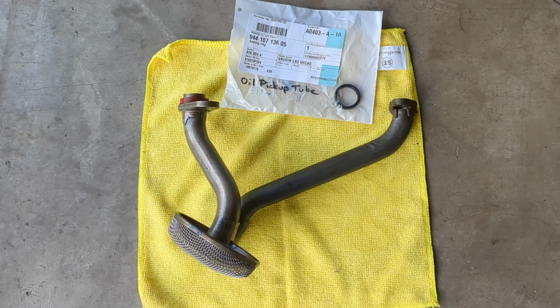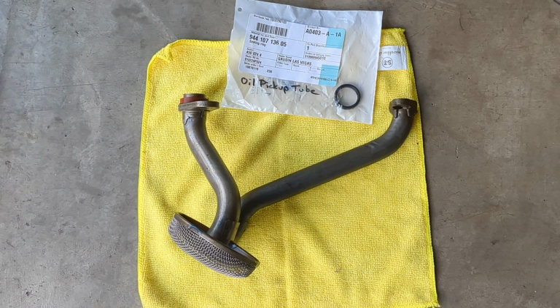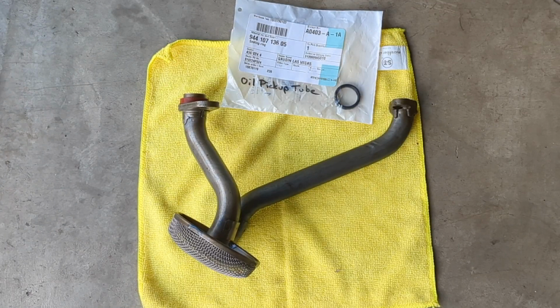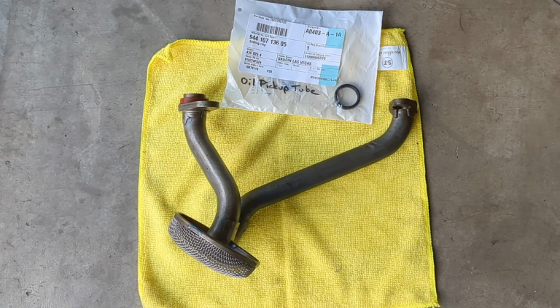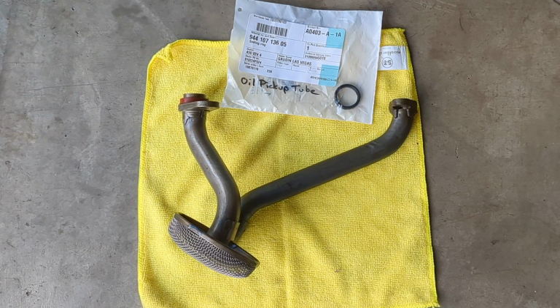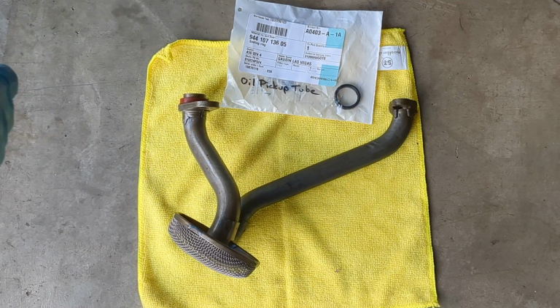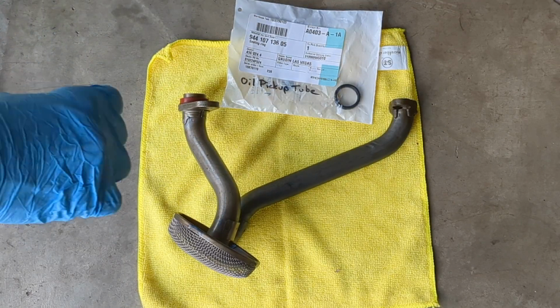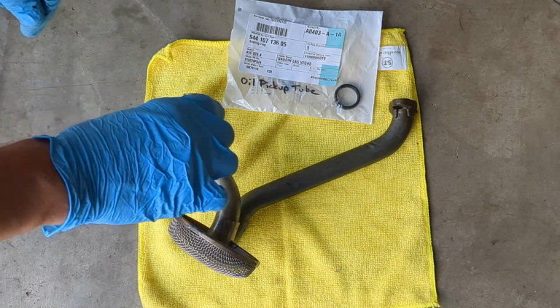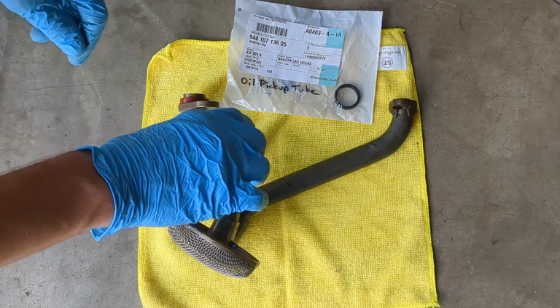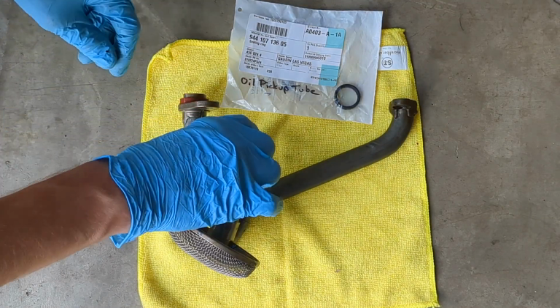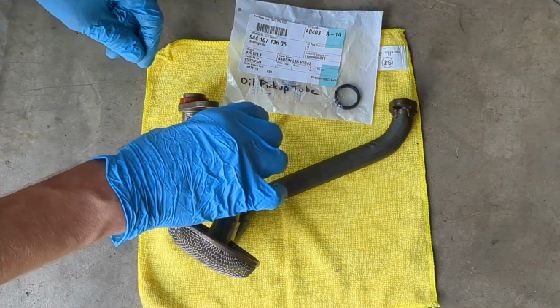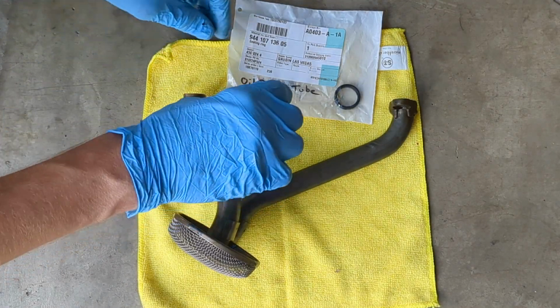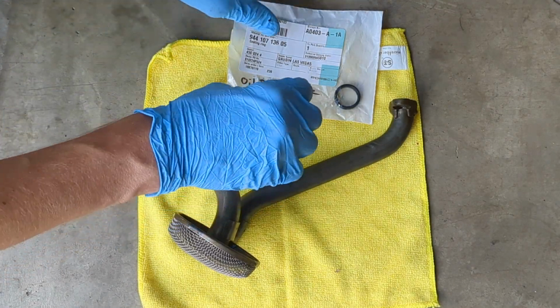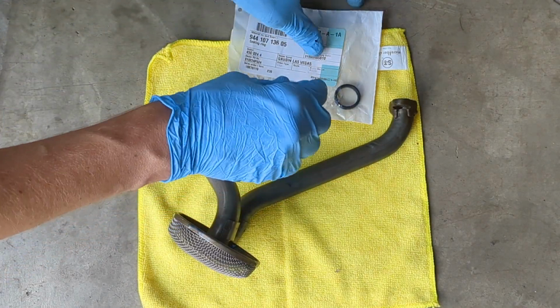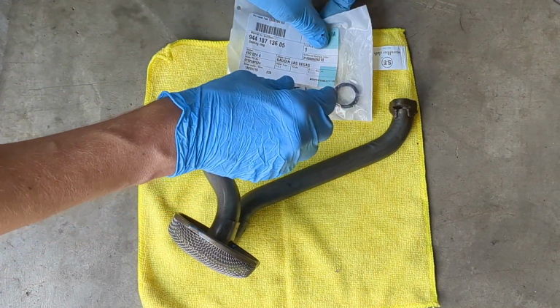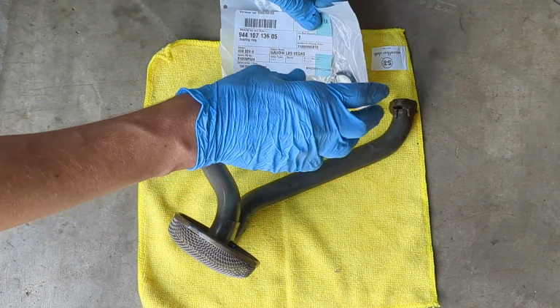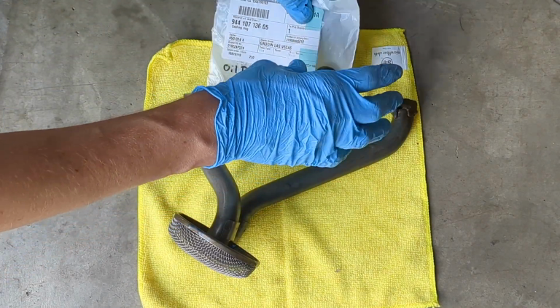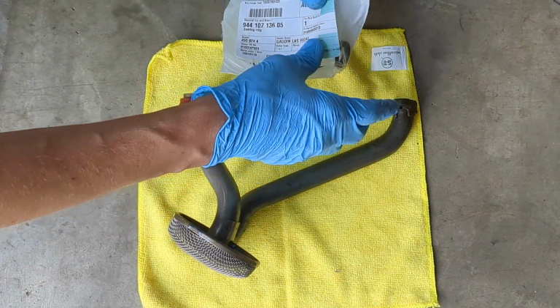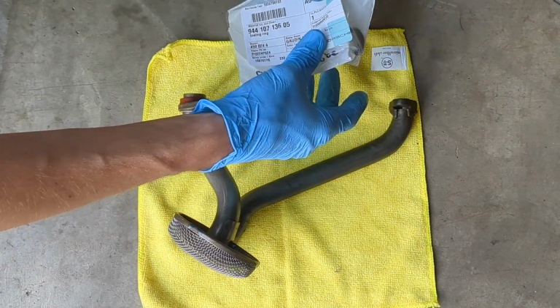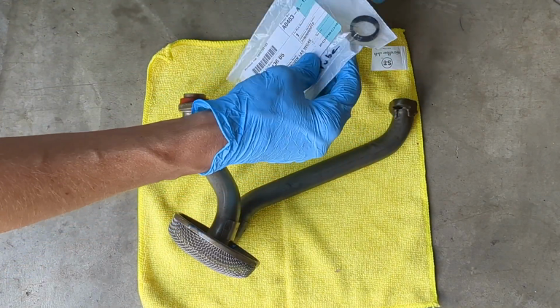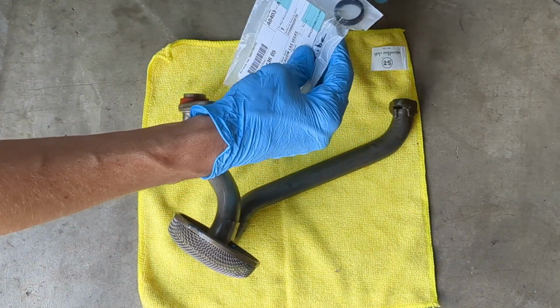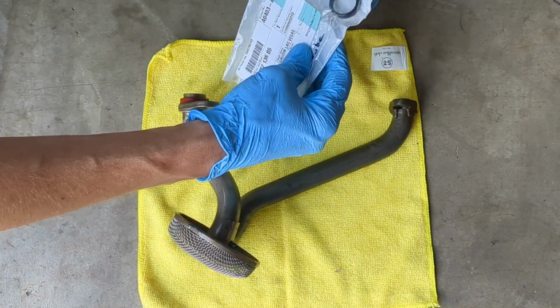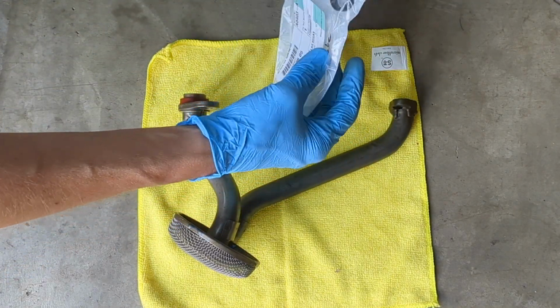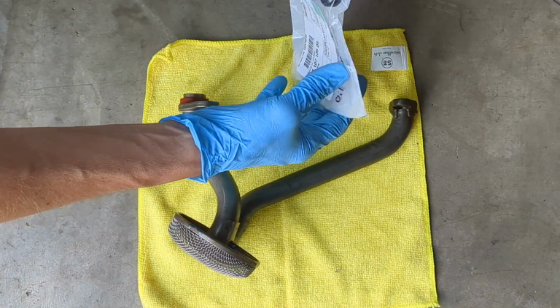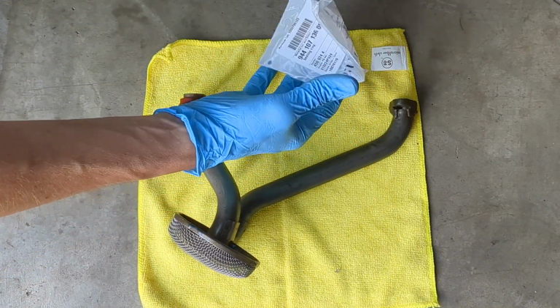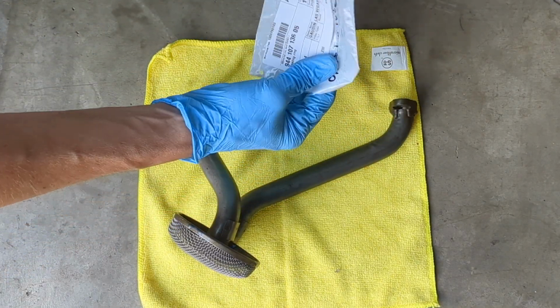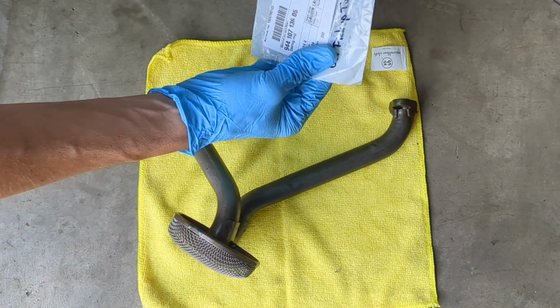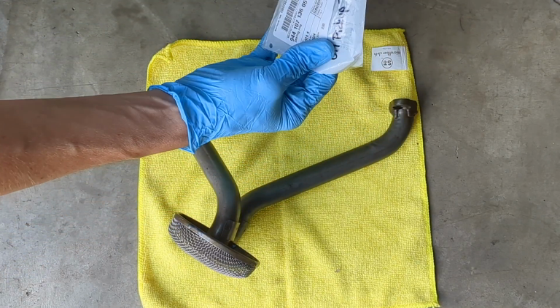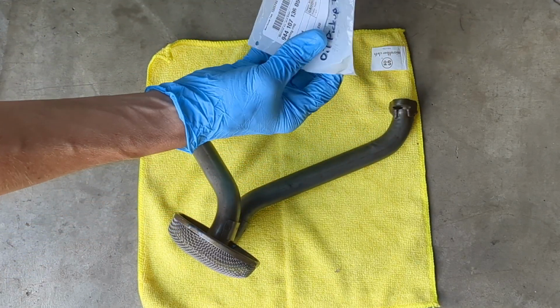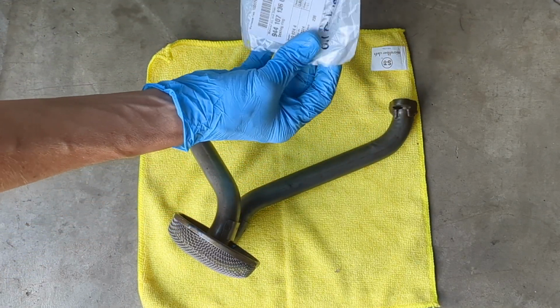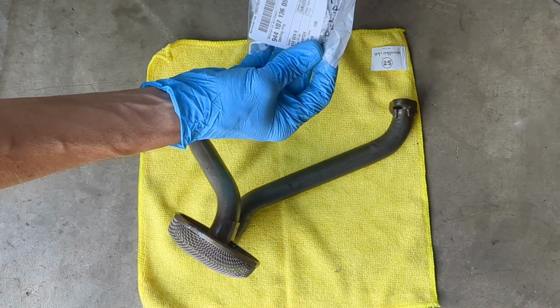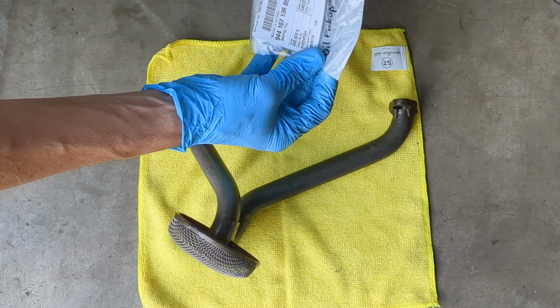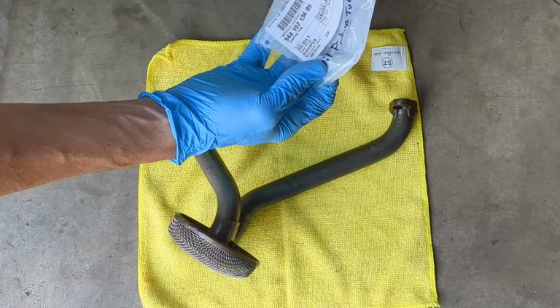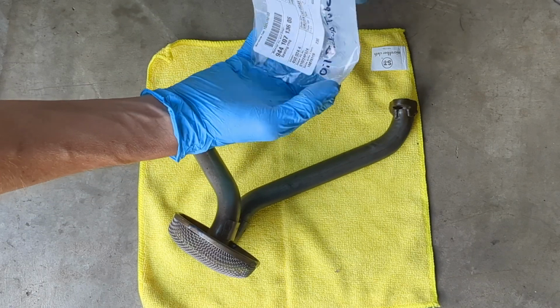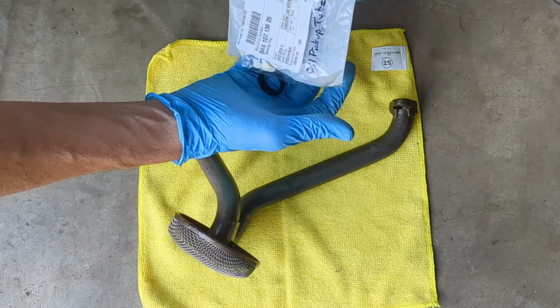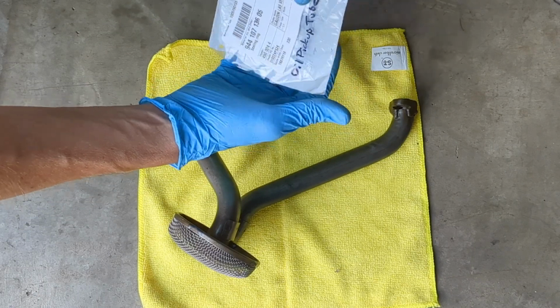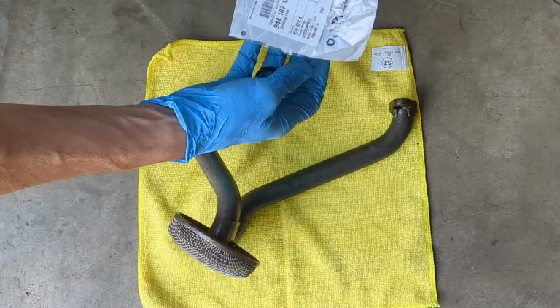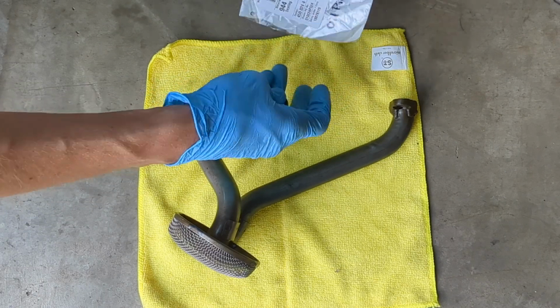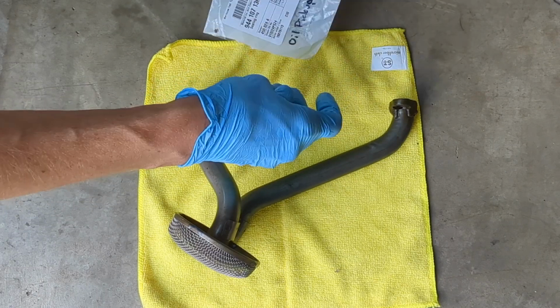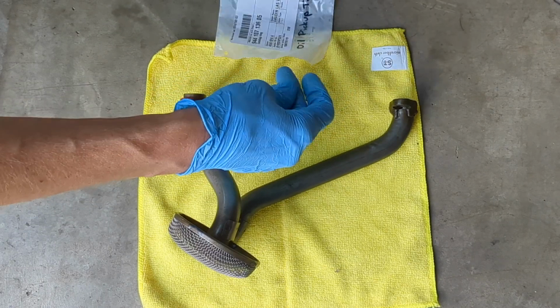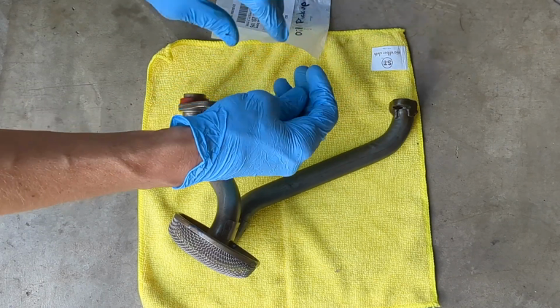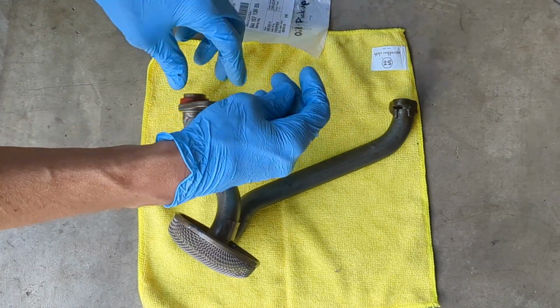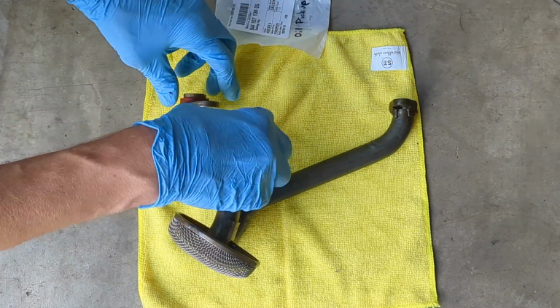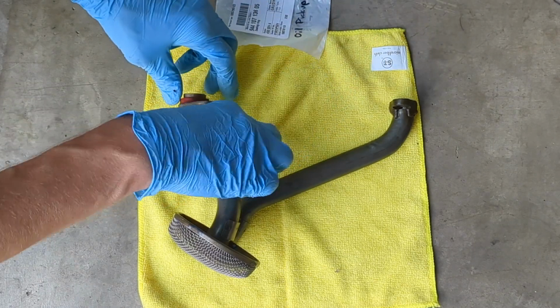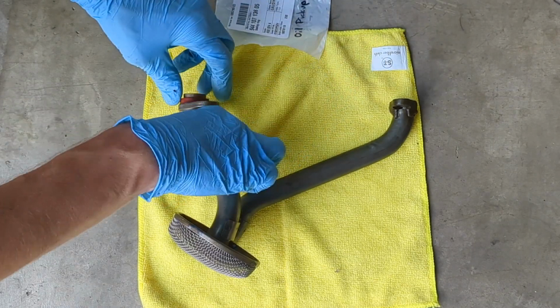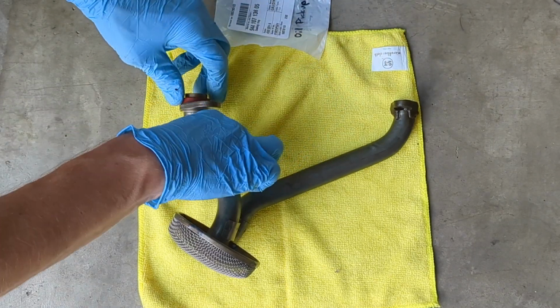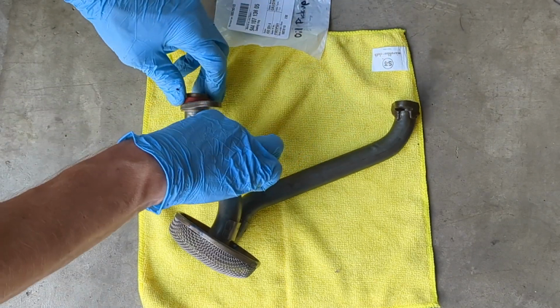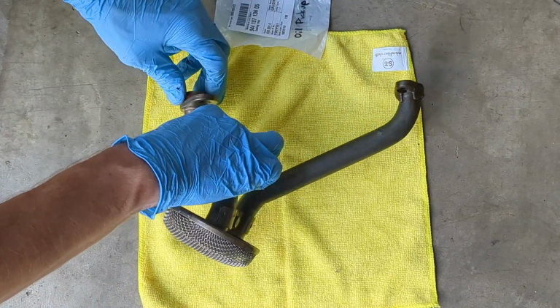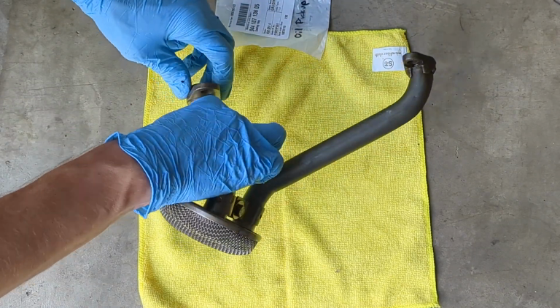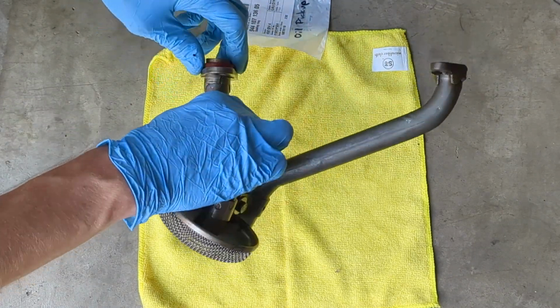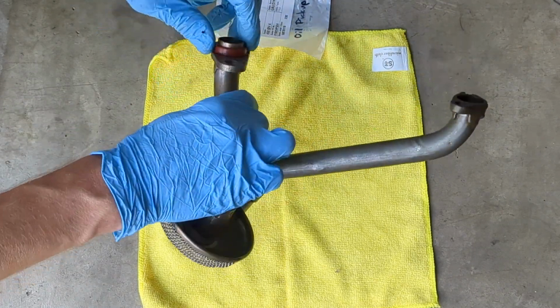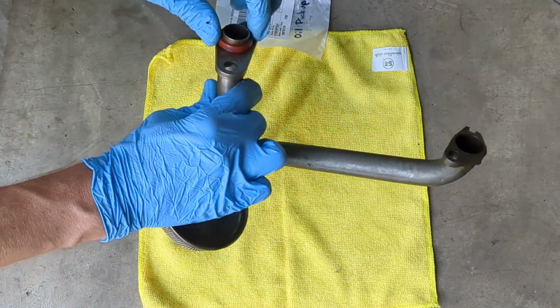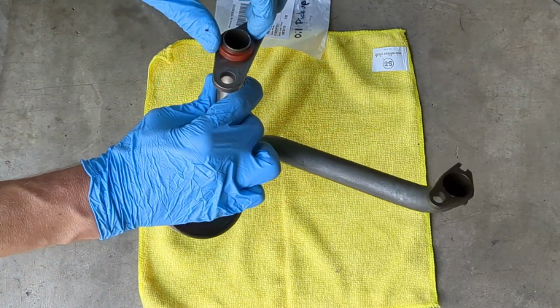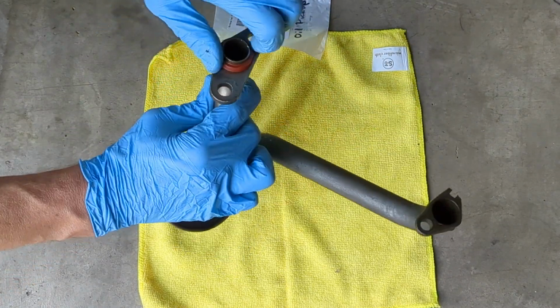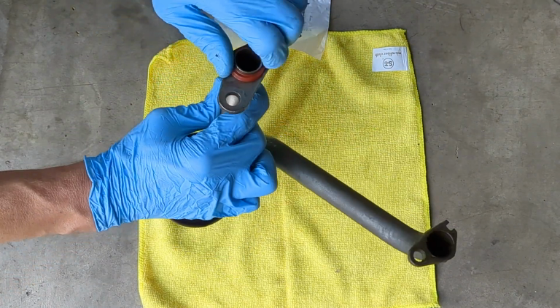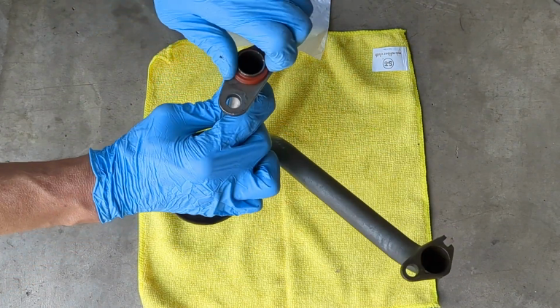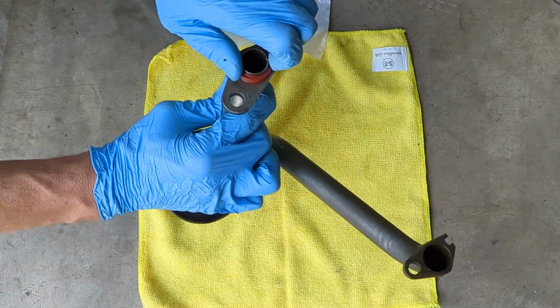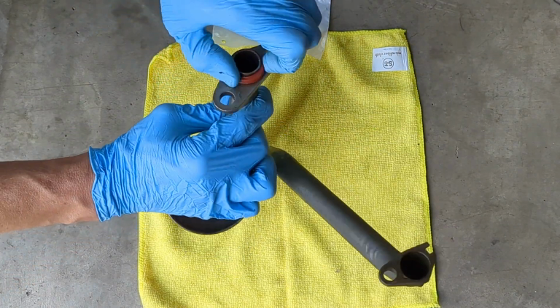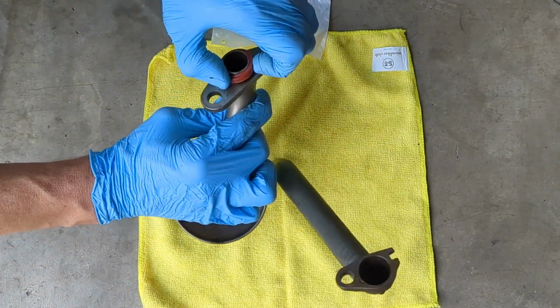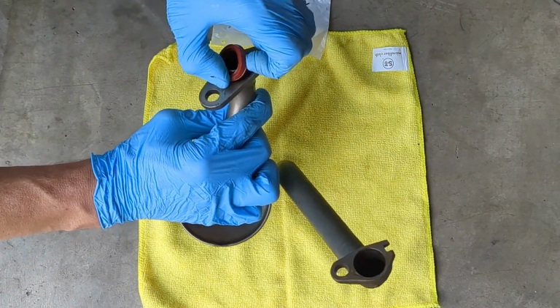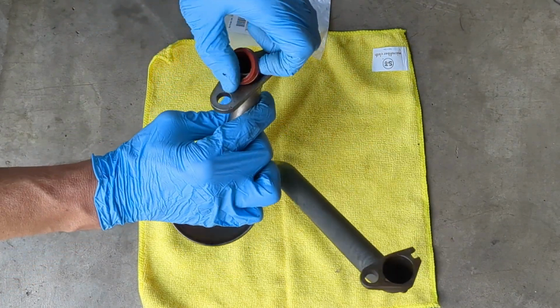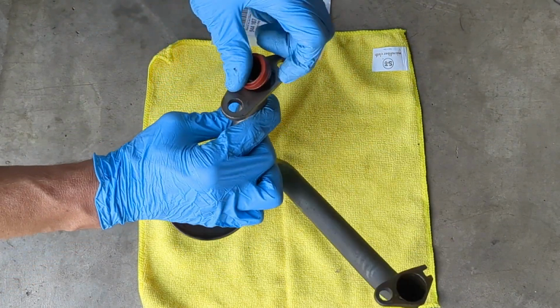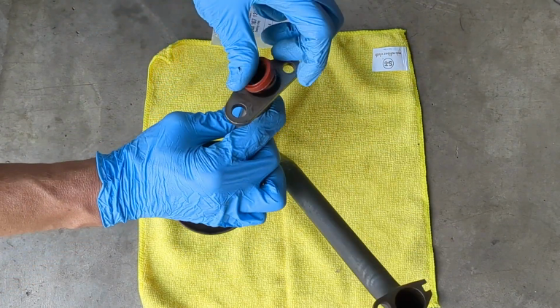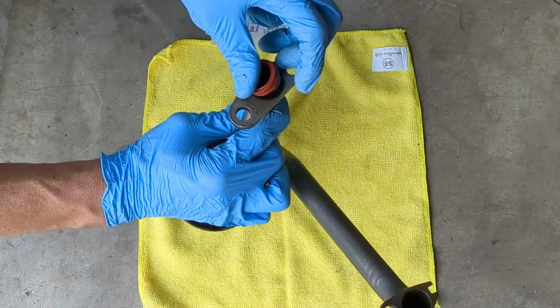I am replacing the gasket on the oil pickup tube. Some models have a gasket for the return tube as well; mine does not.